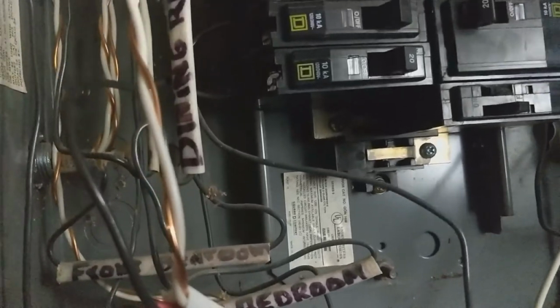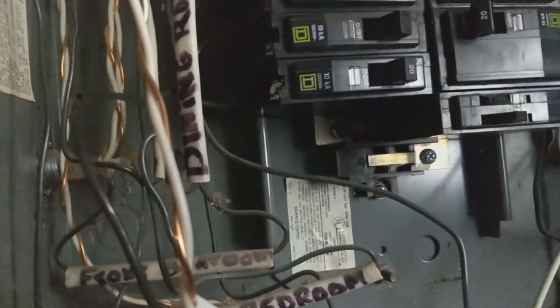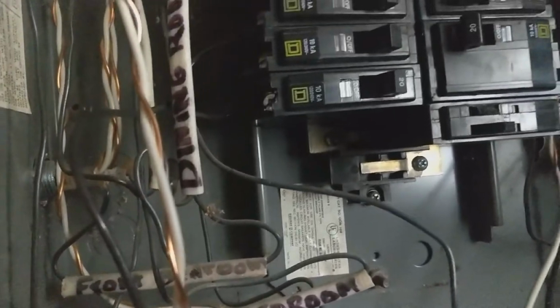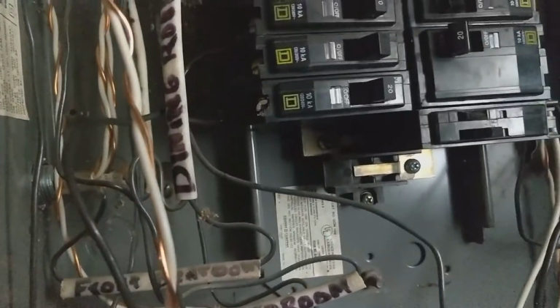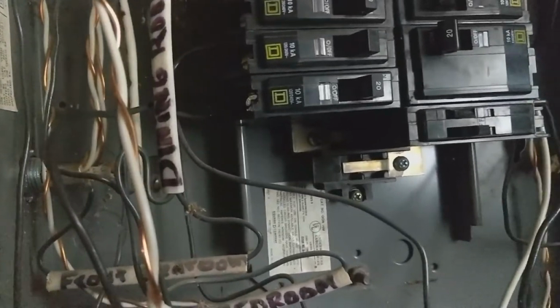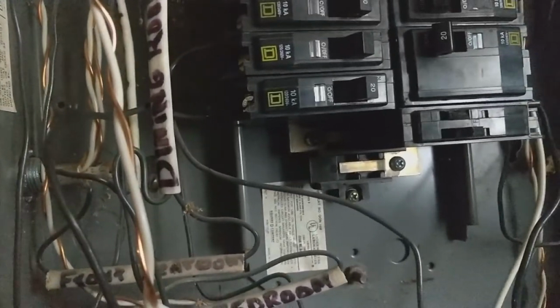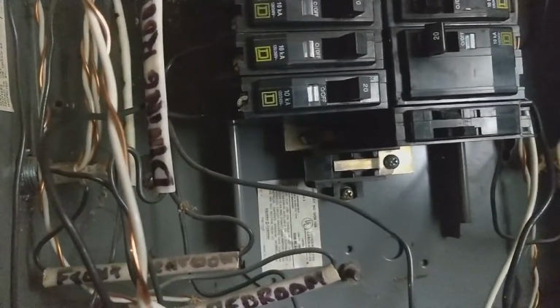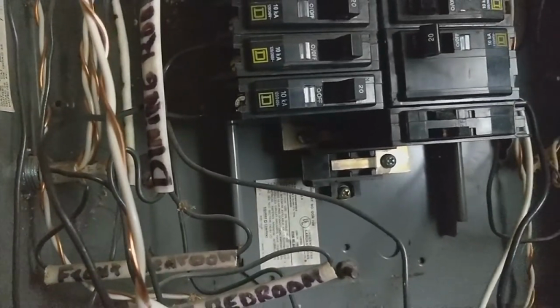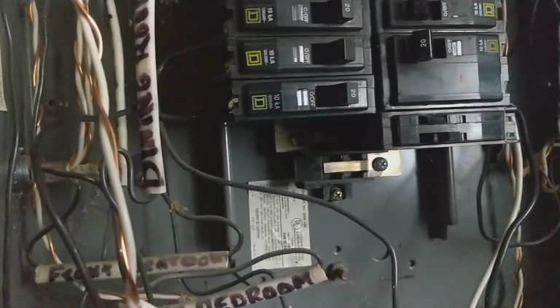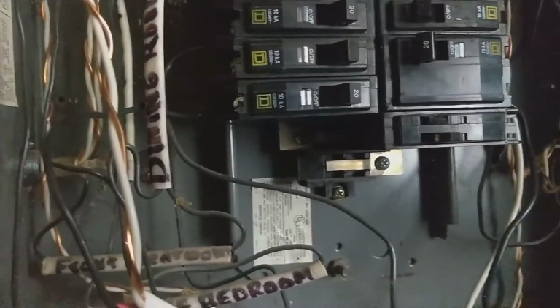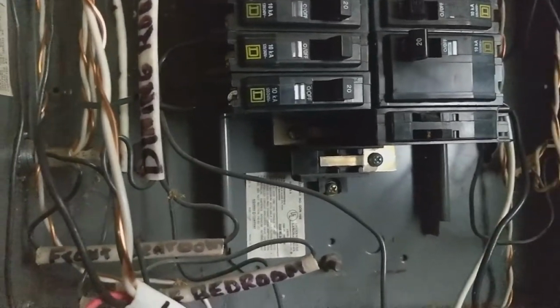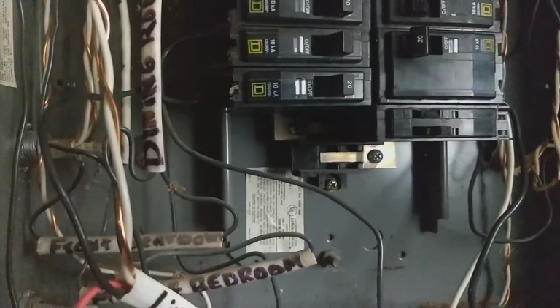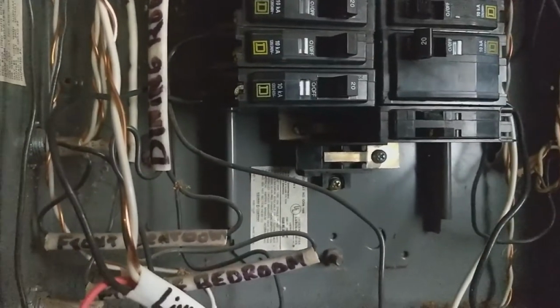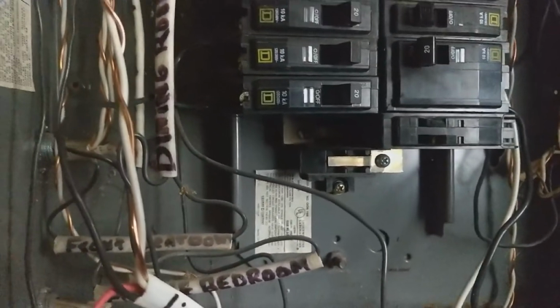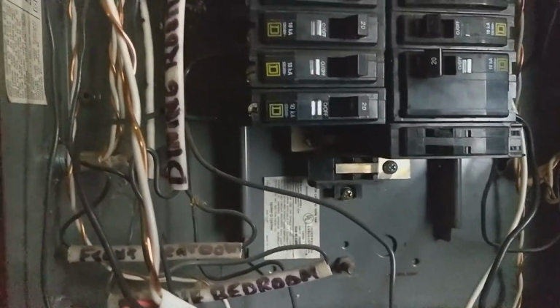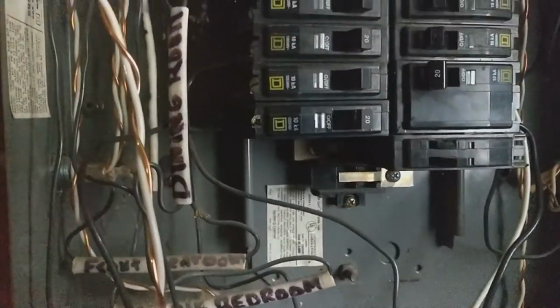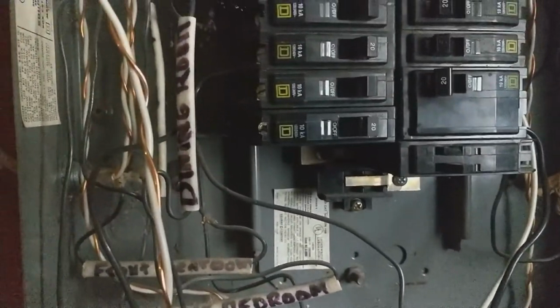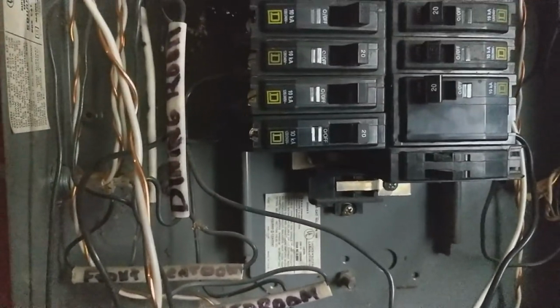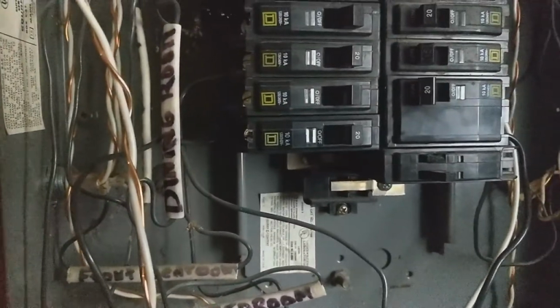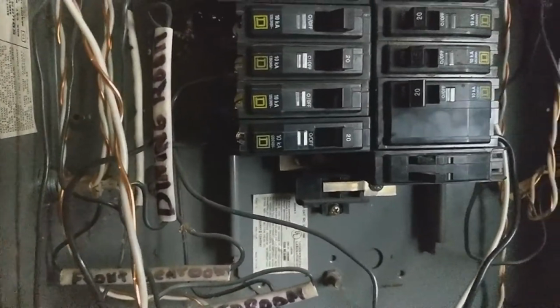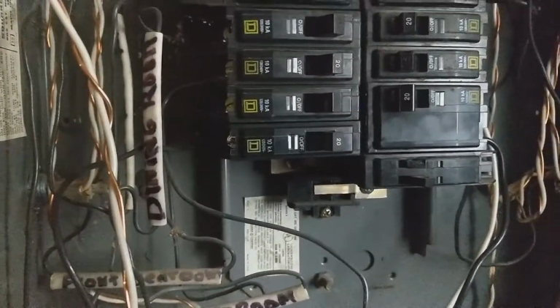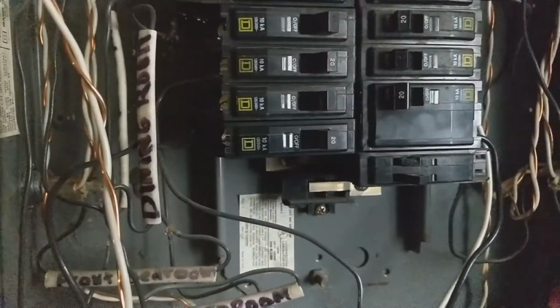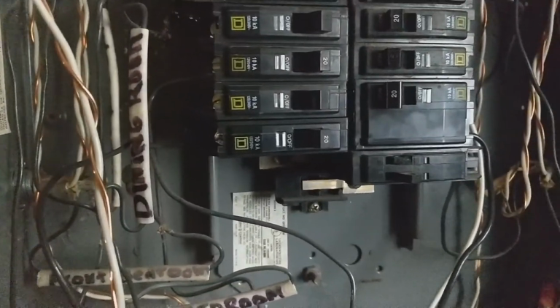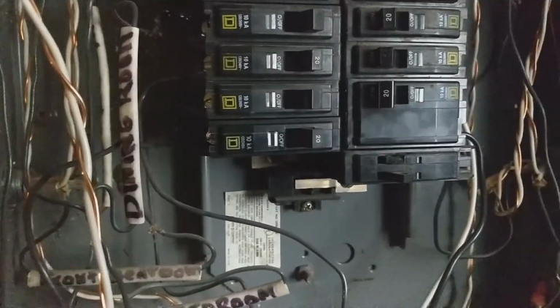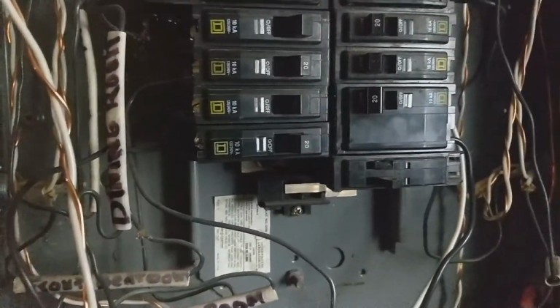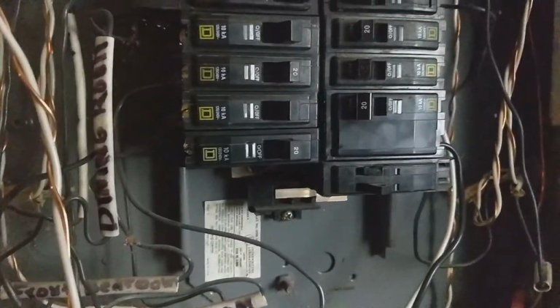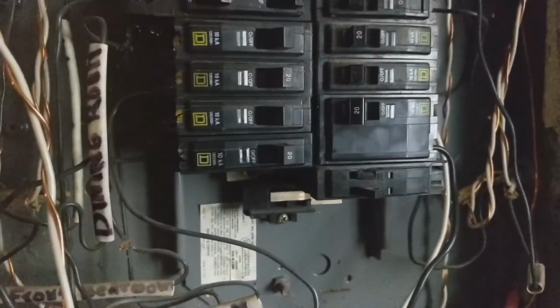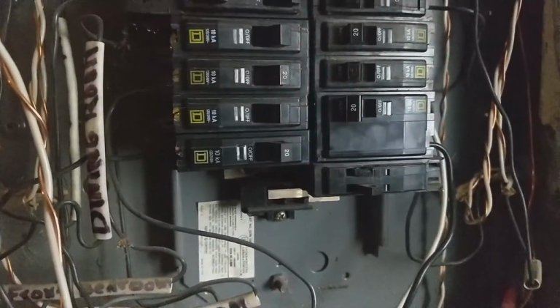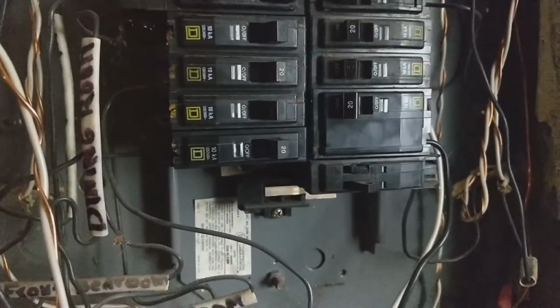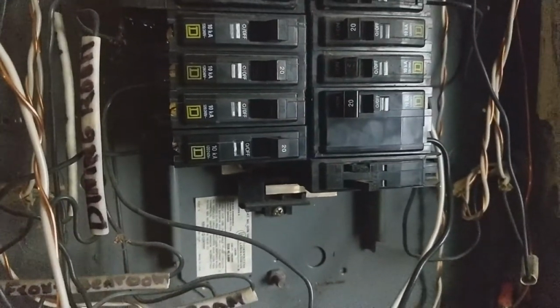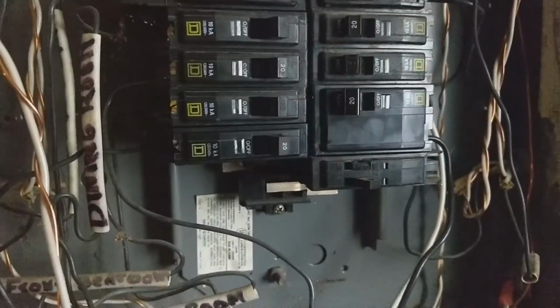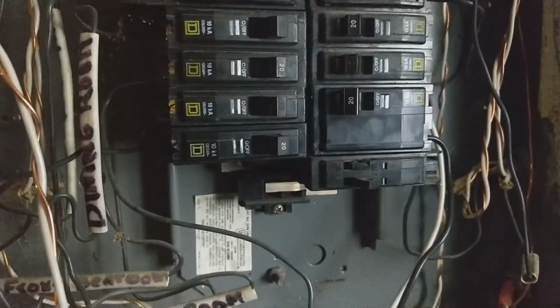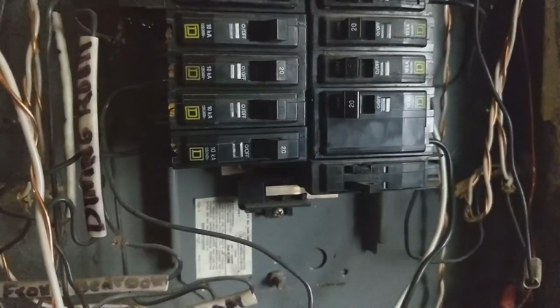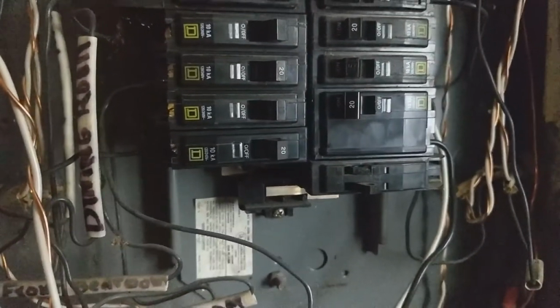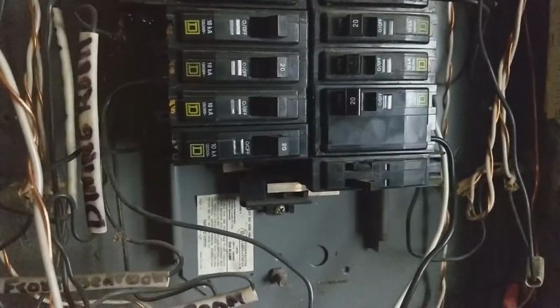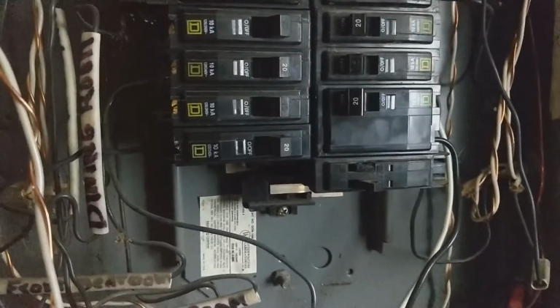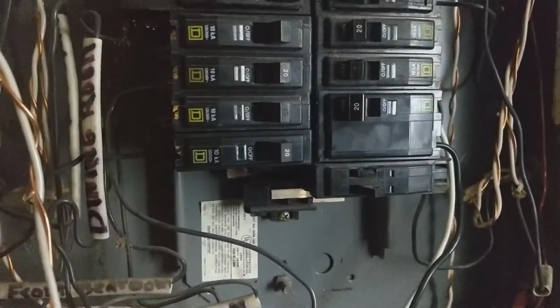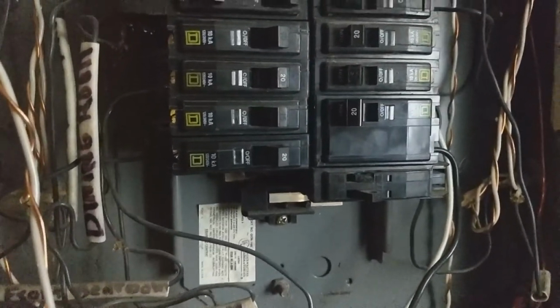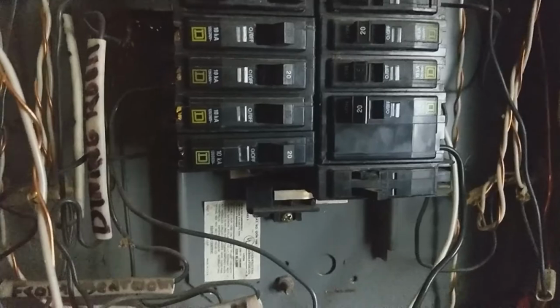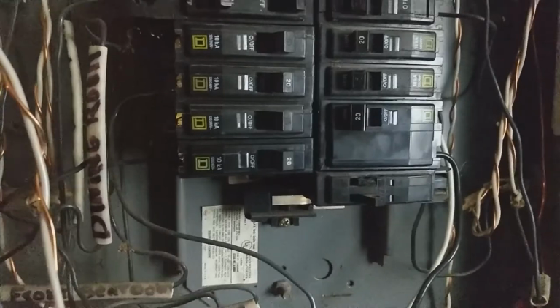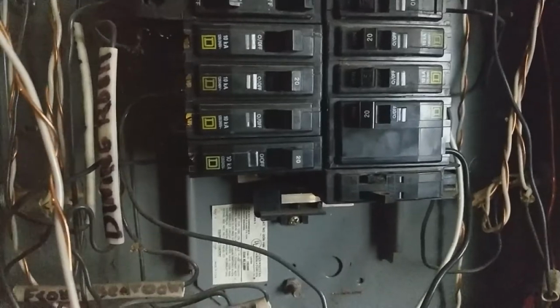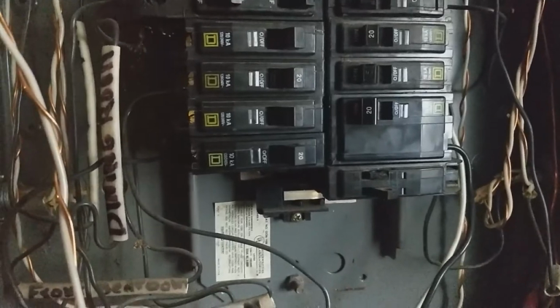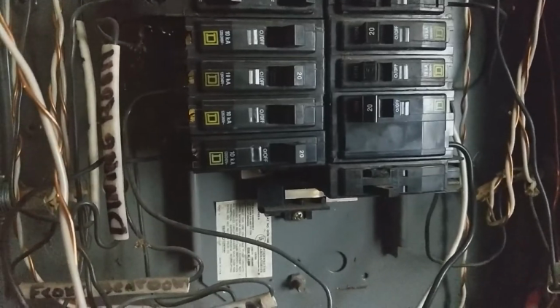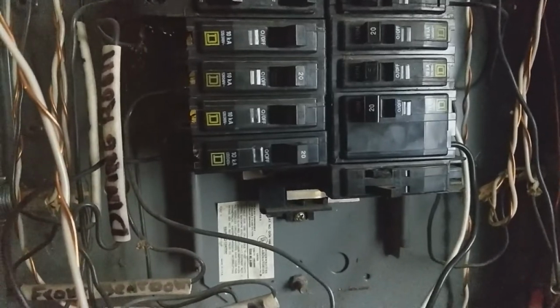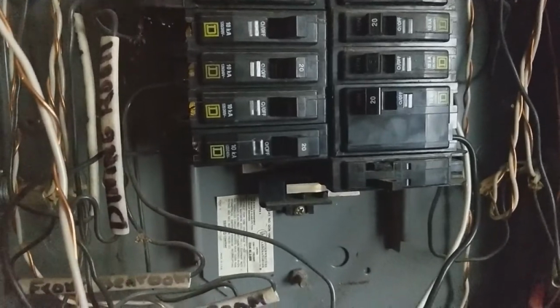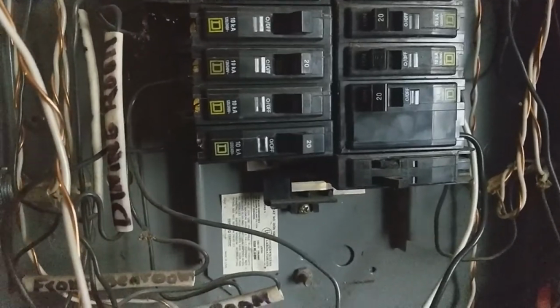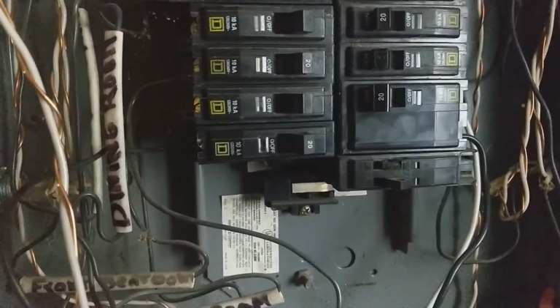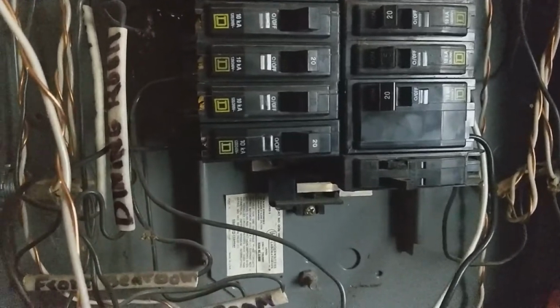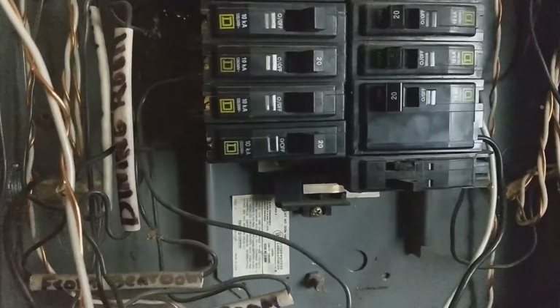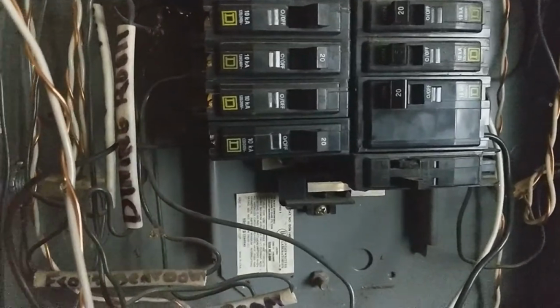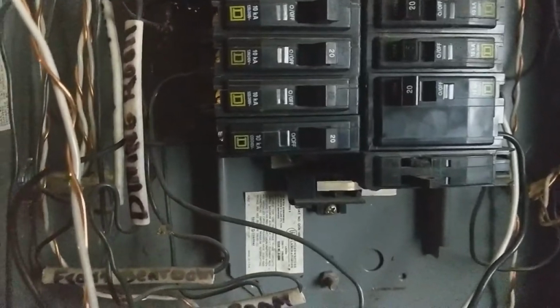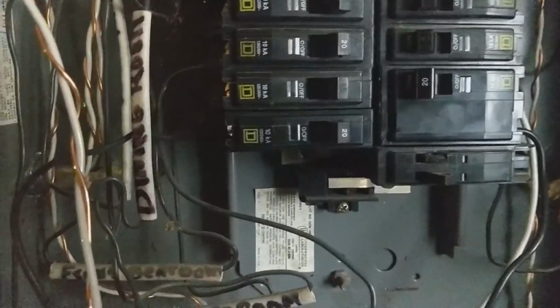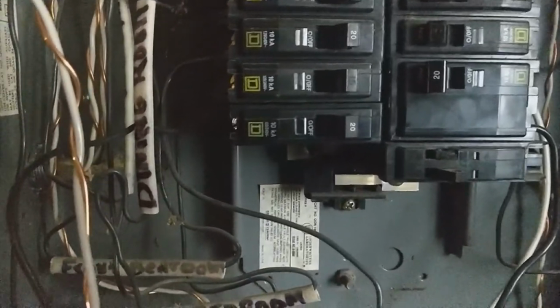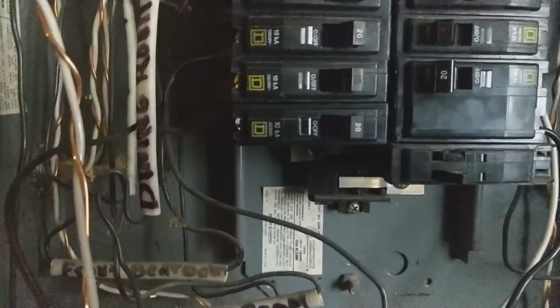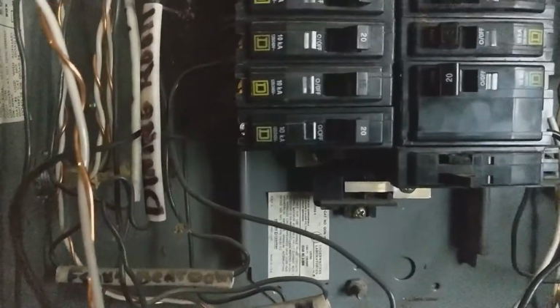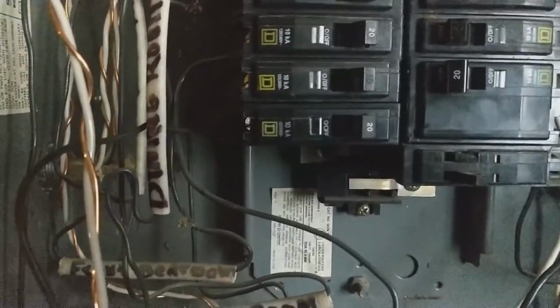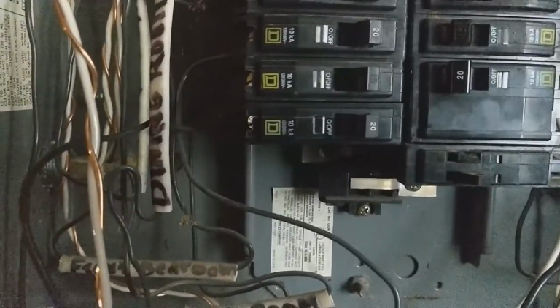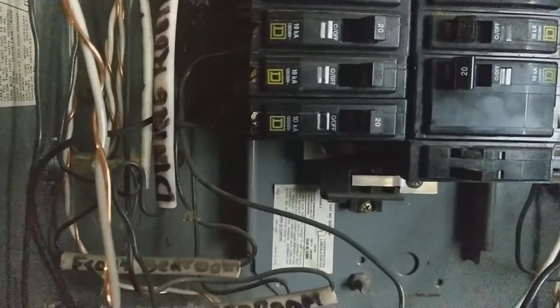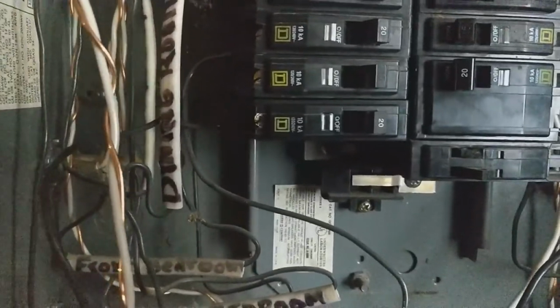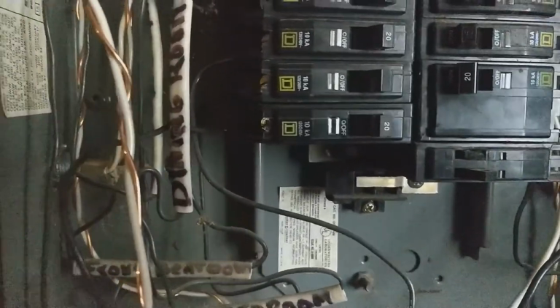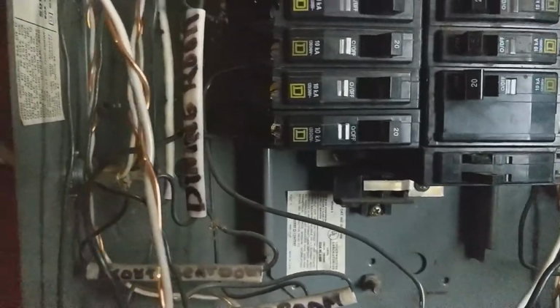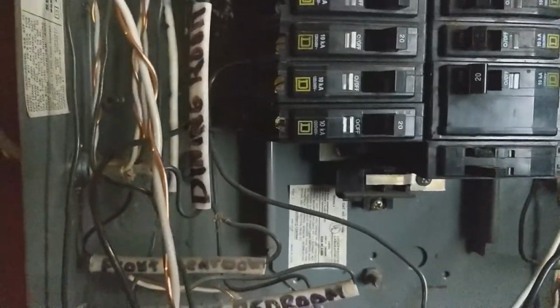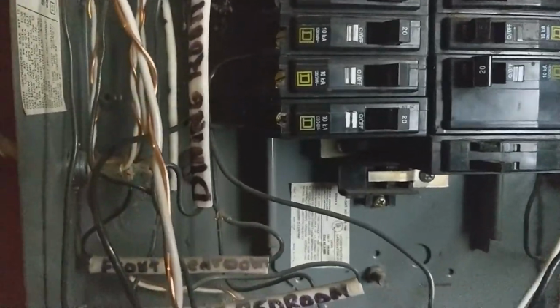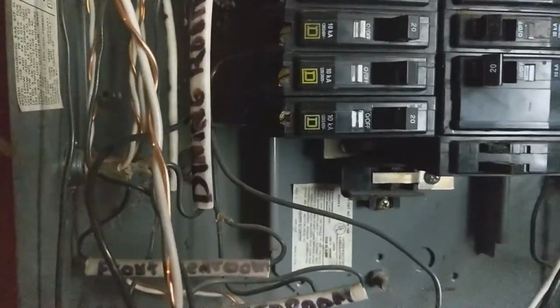I'm not an electrician. If you're not sure about how to do this, I would recommend that you get one. But if you have the confidence to do it, it's not that hard.